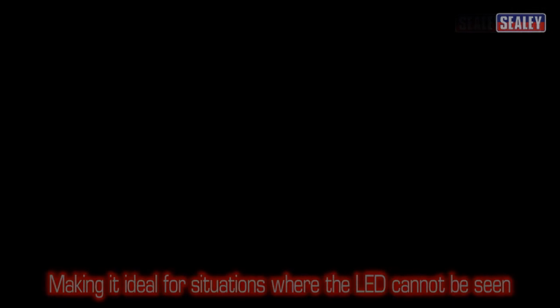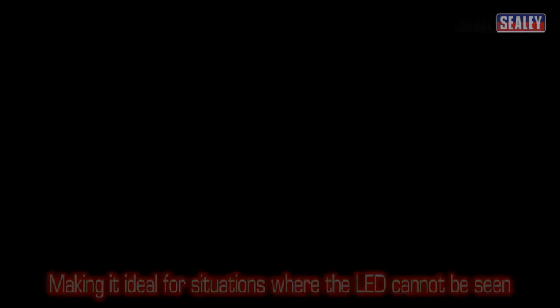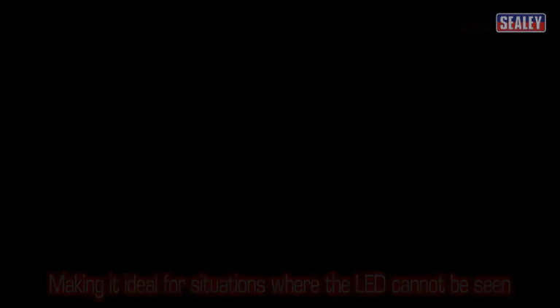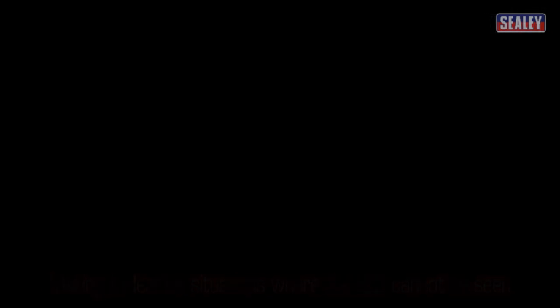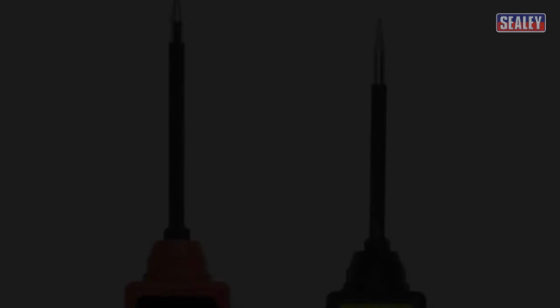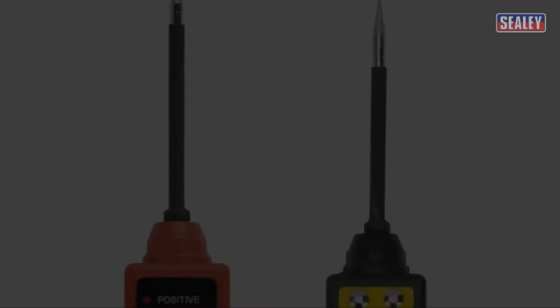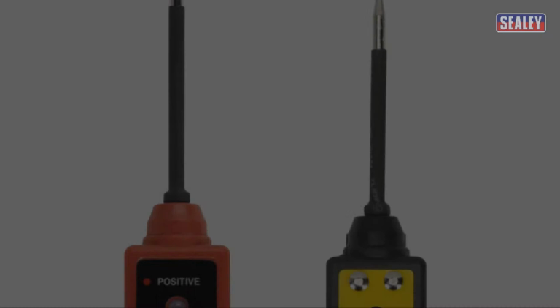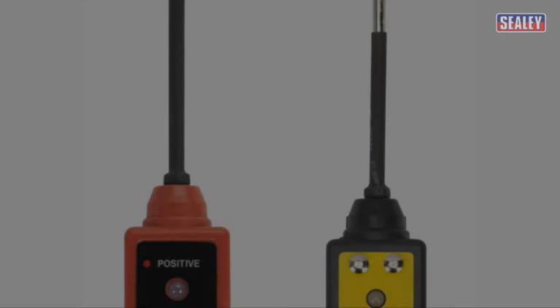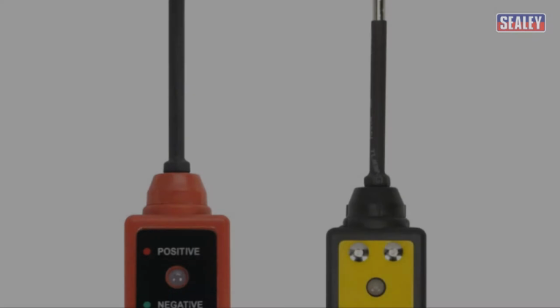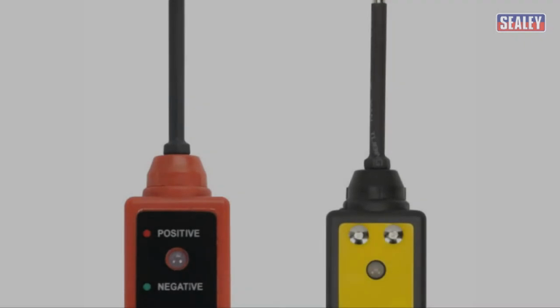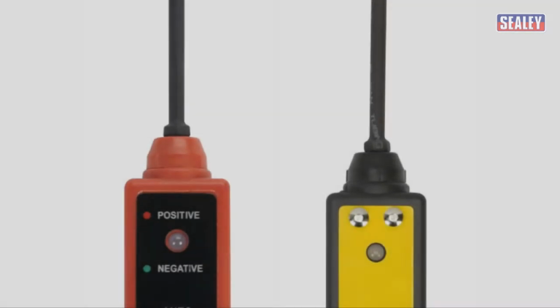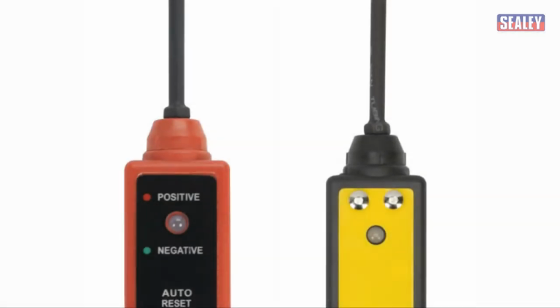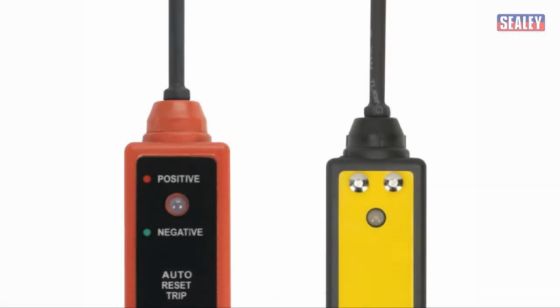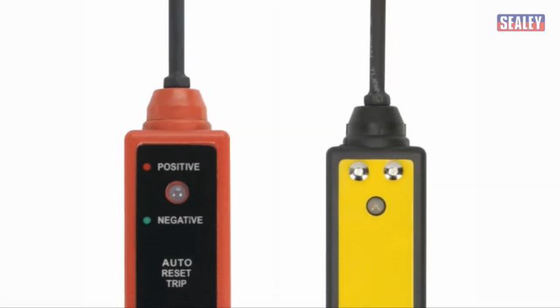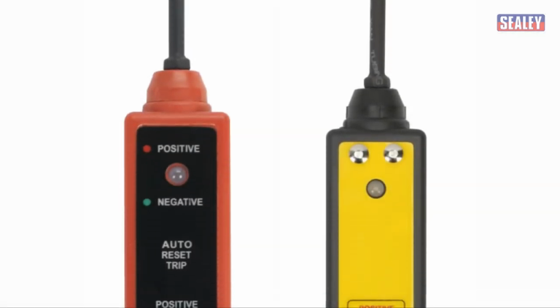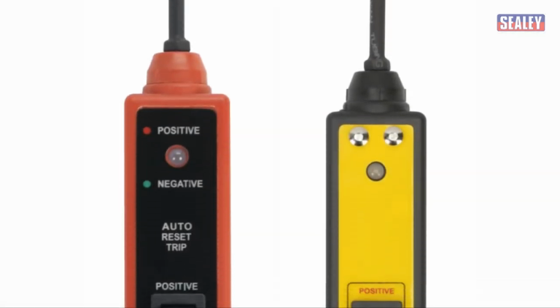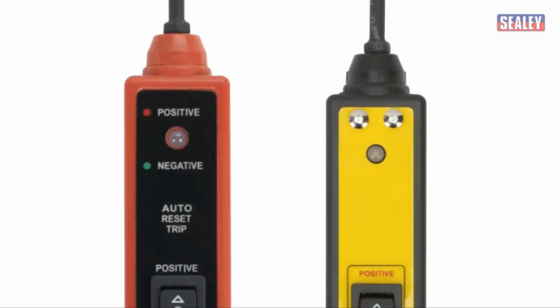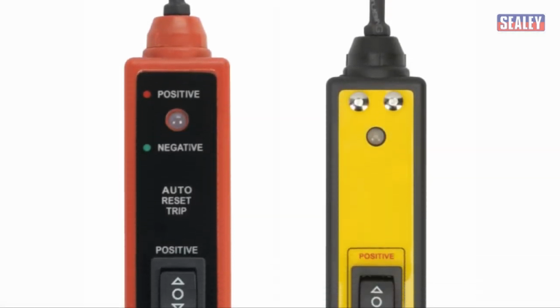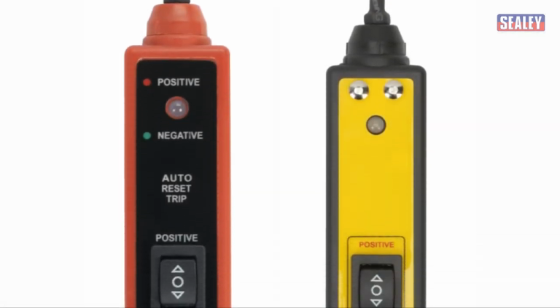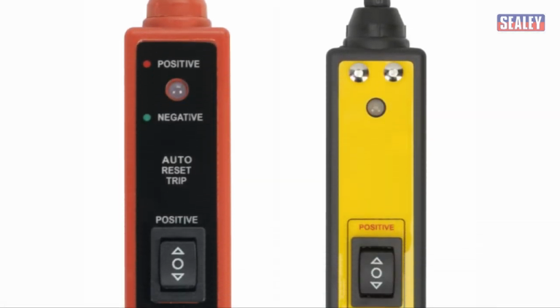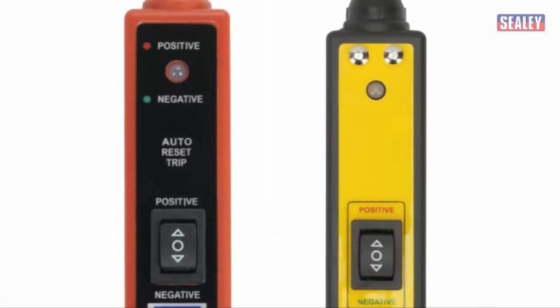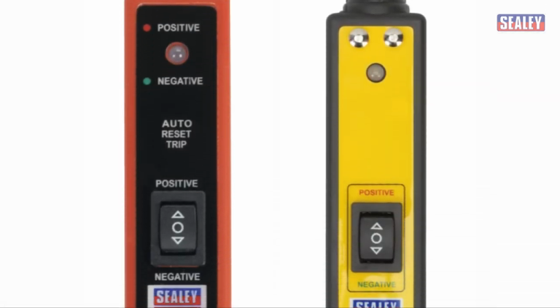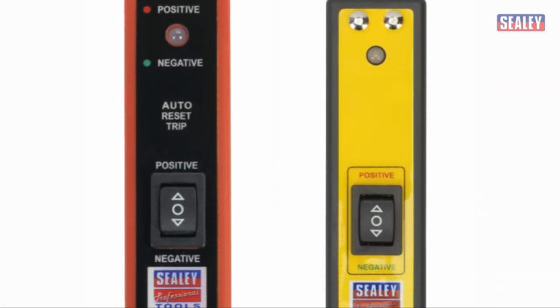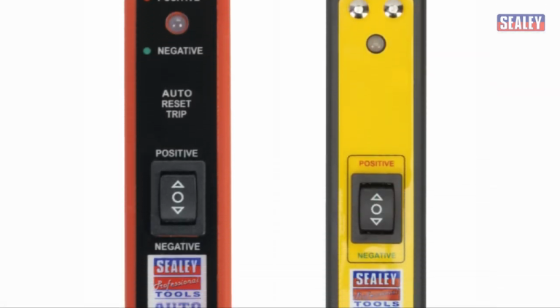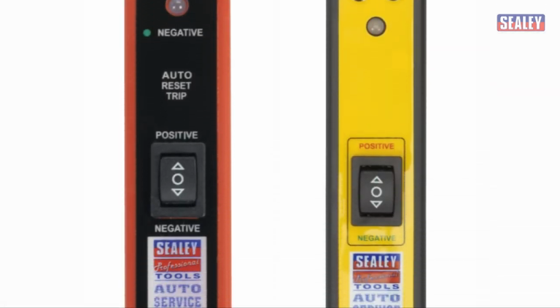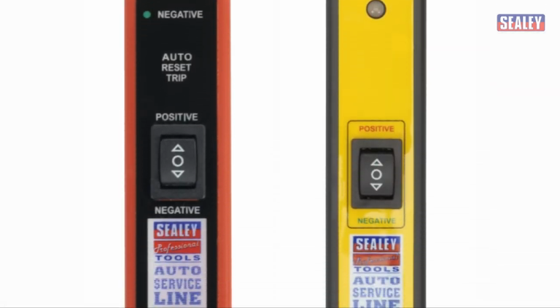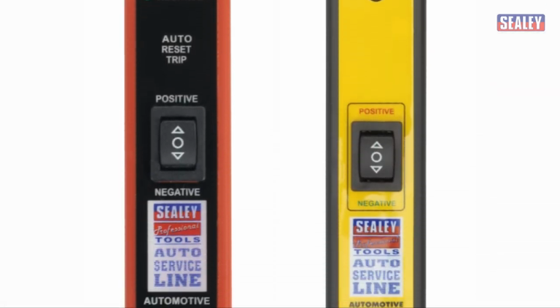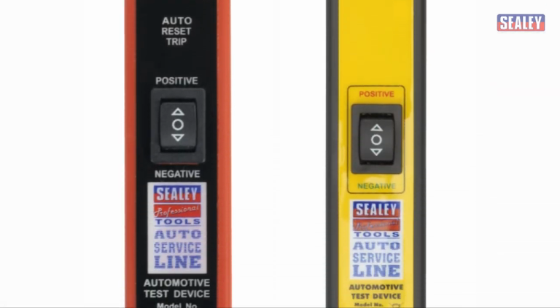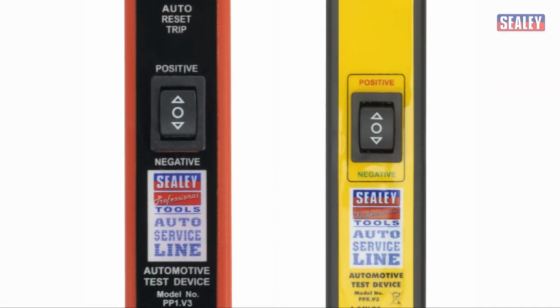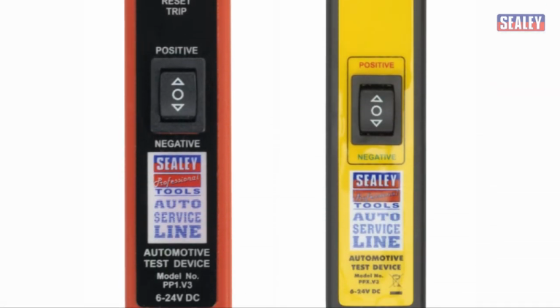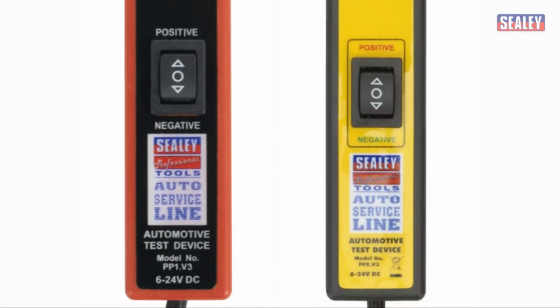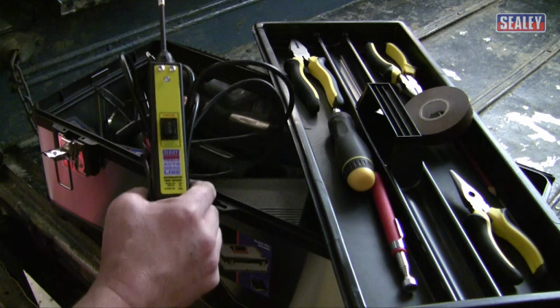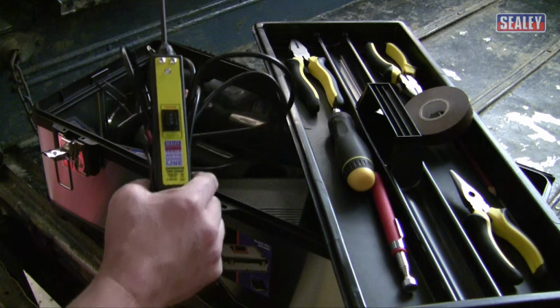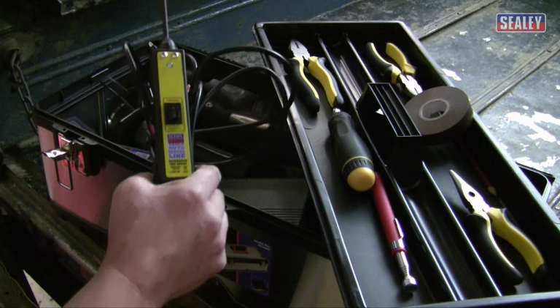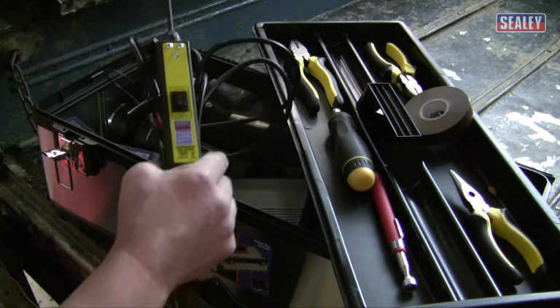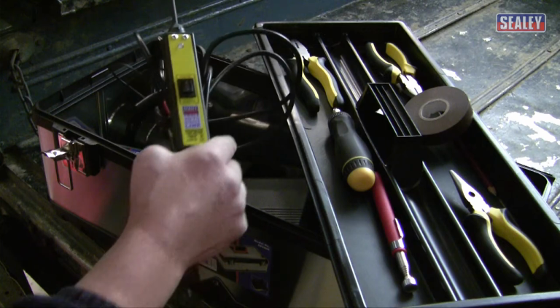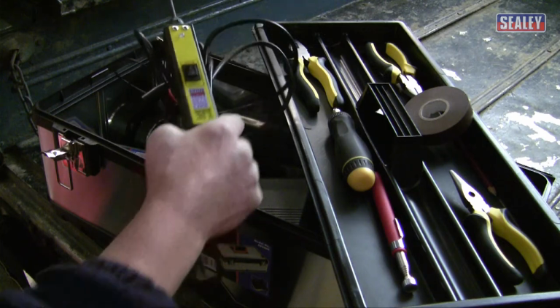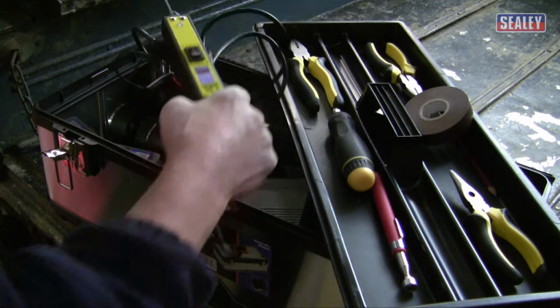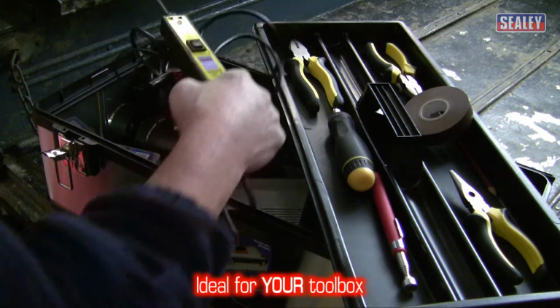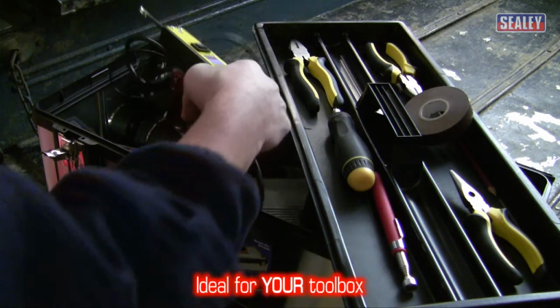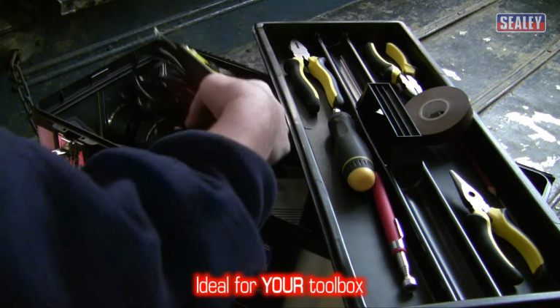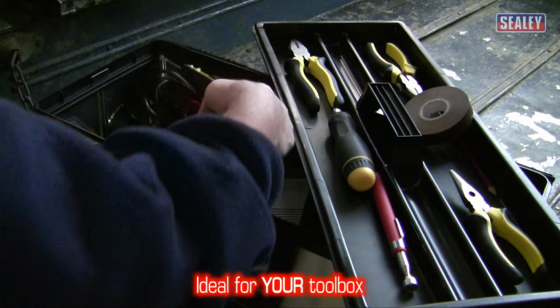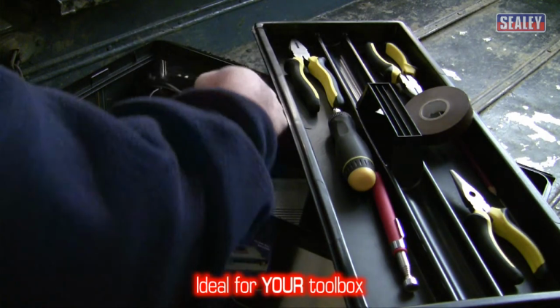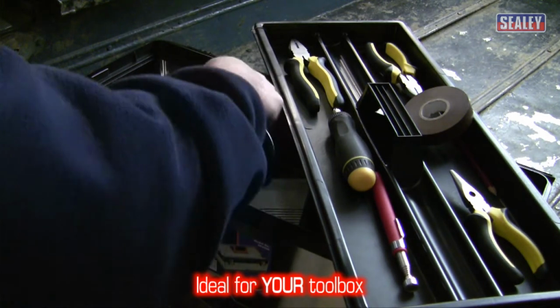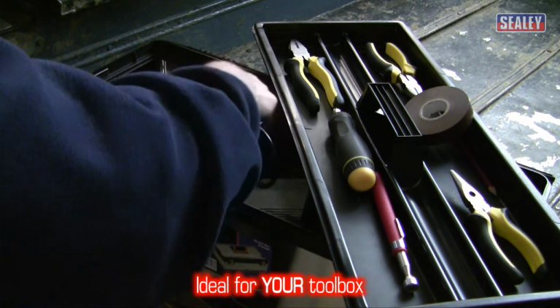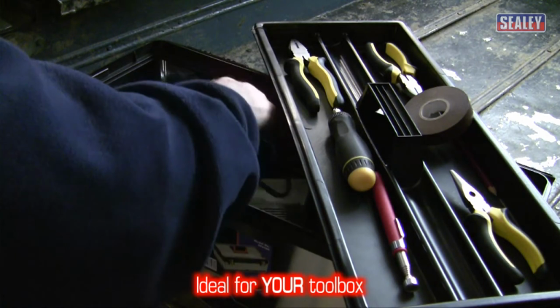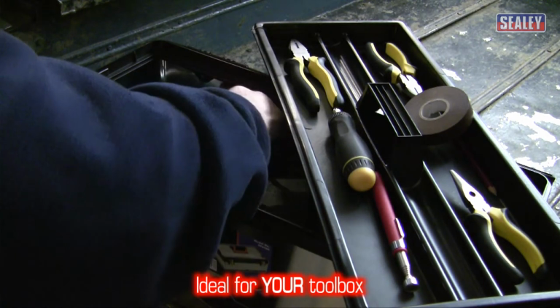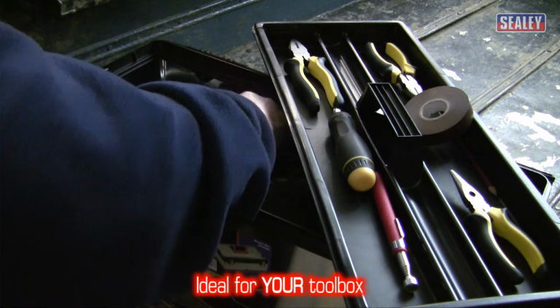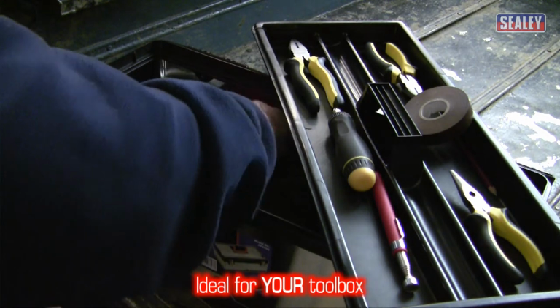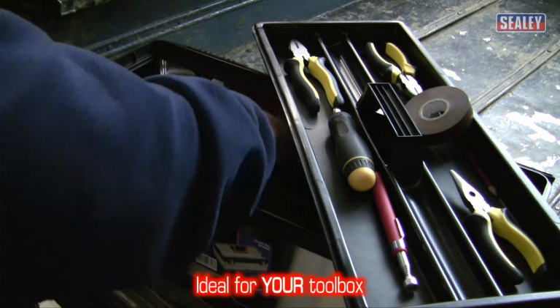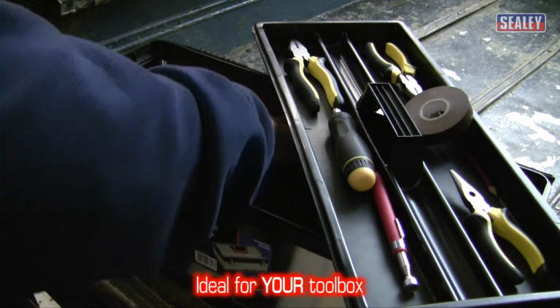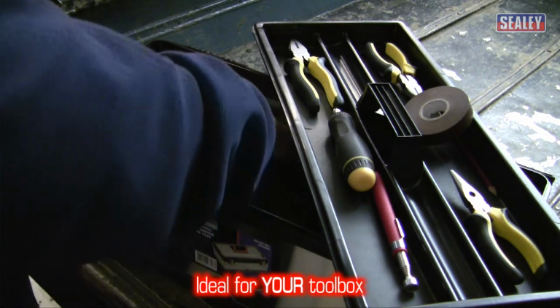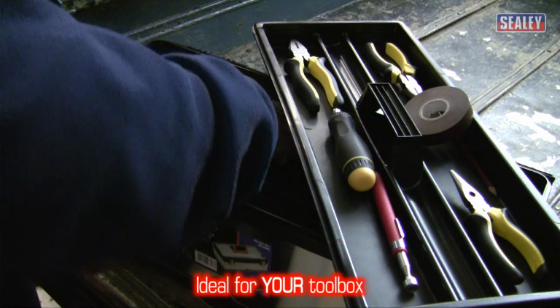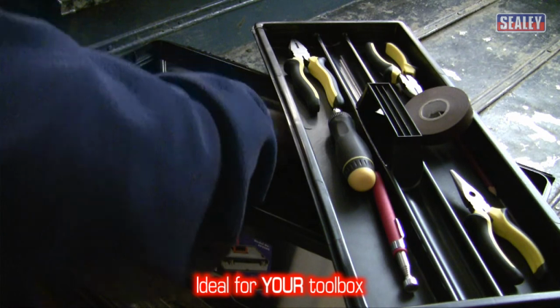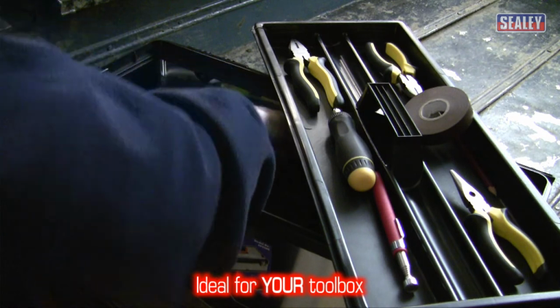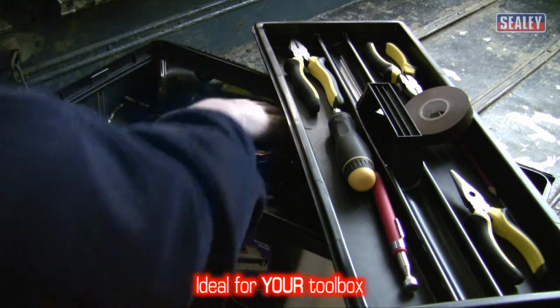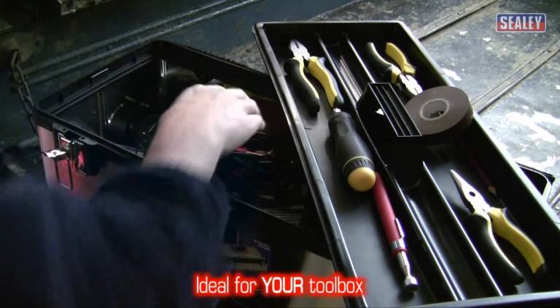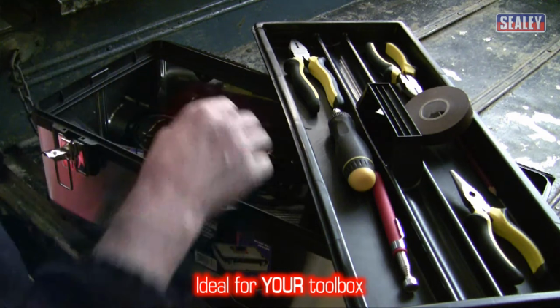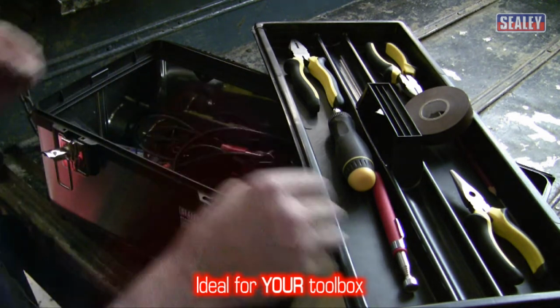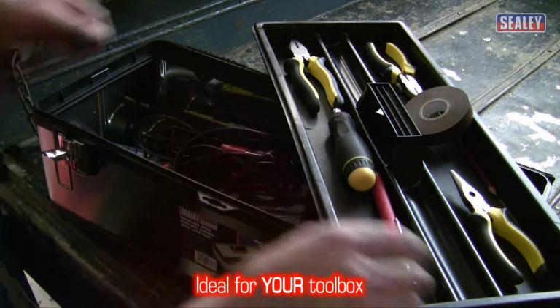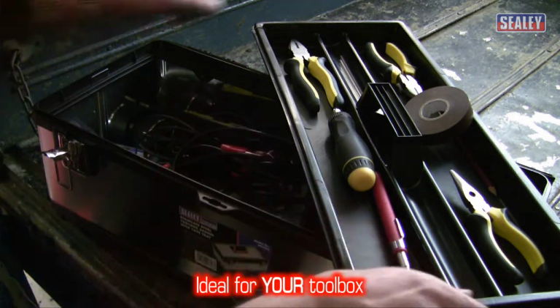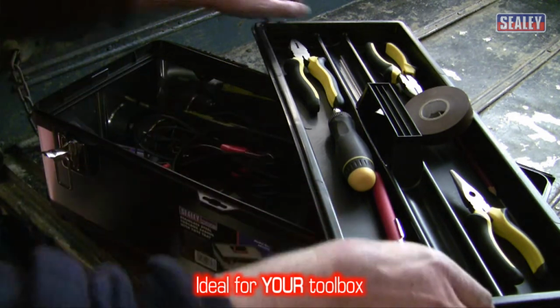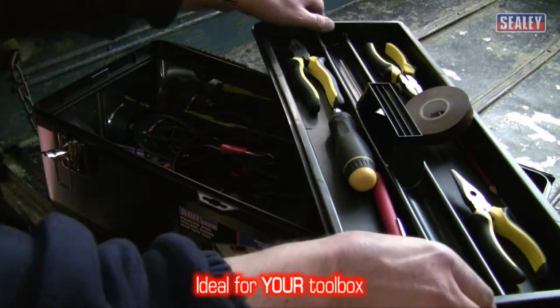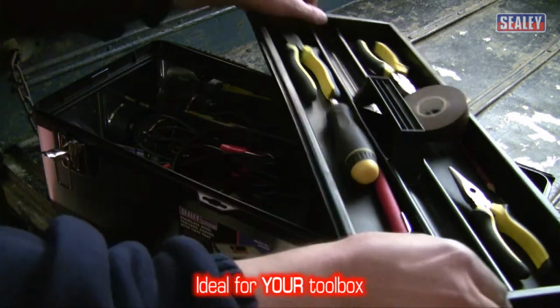These excellent tools allow fast and accurate testing of your vehicle's electrical system, making them ideal tools for your toolbox.